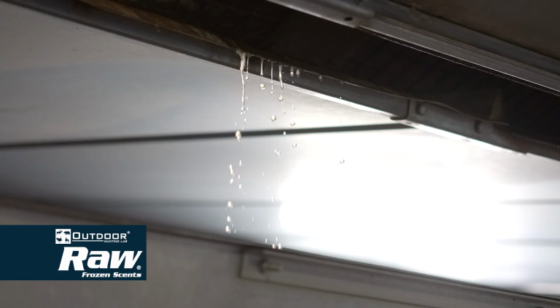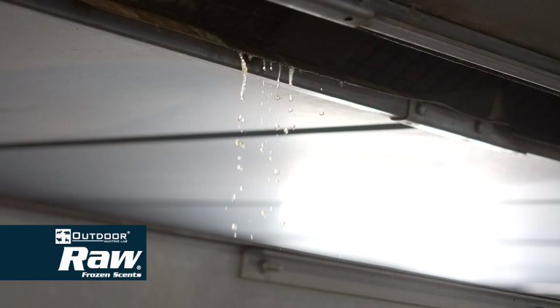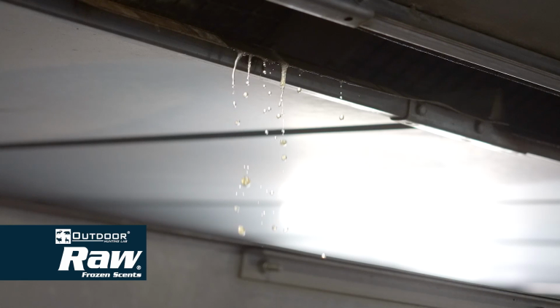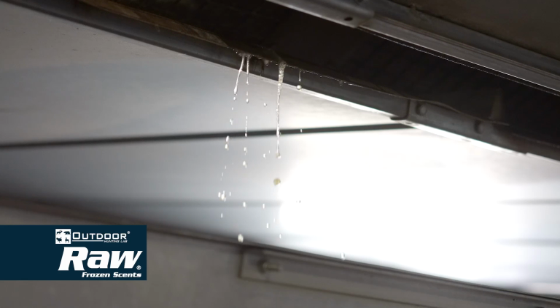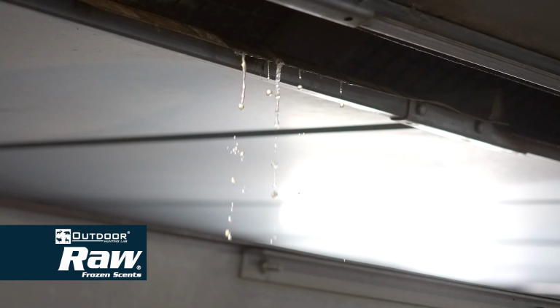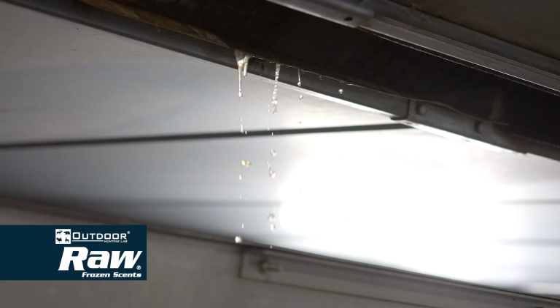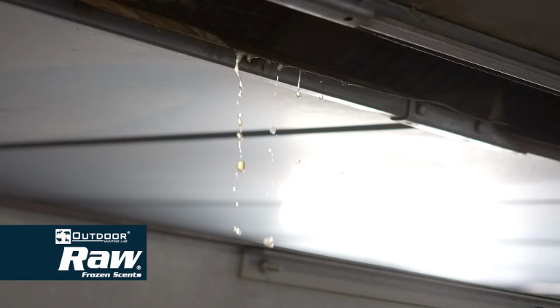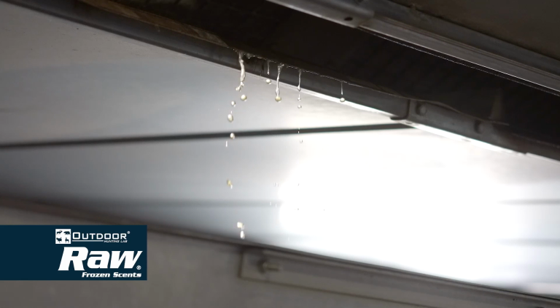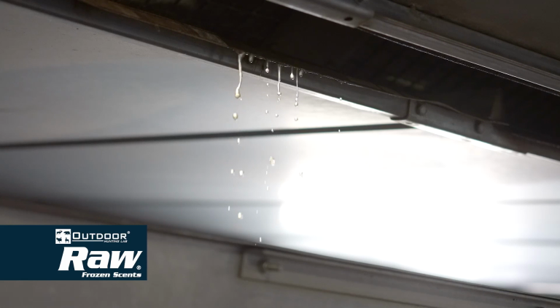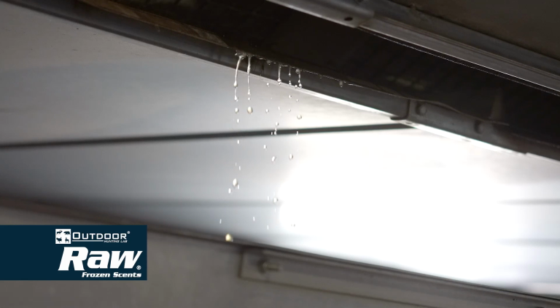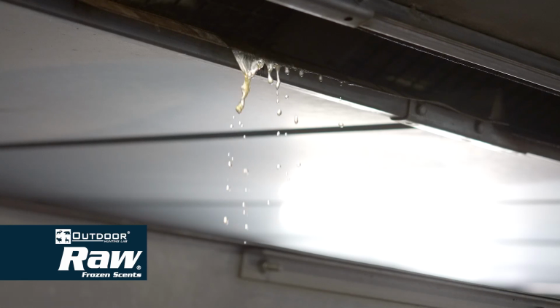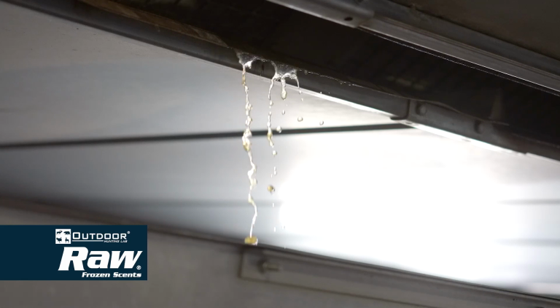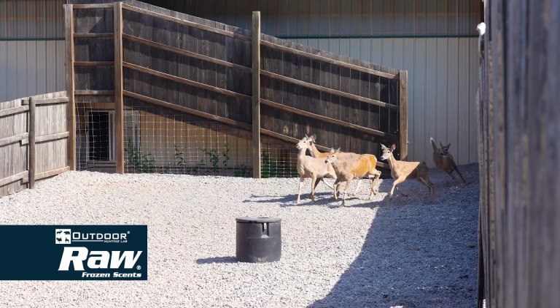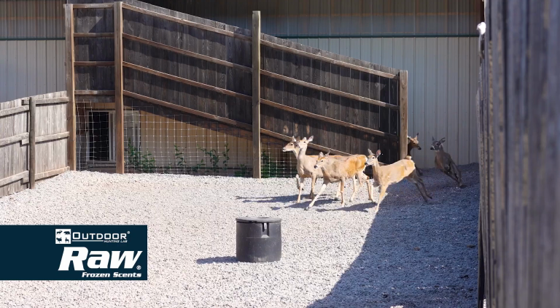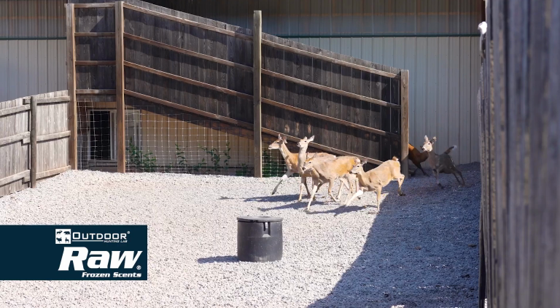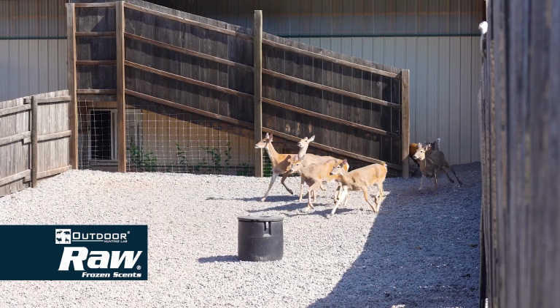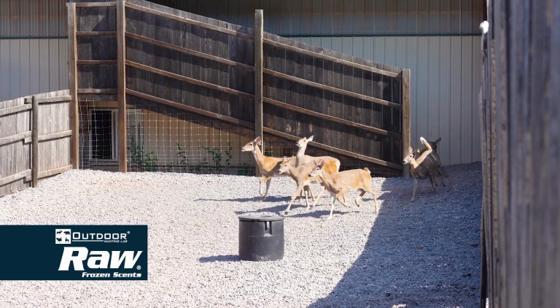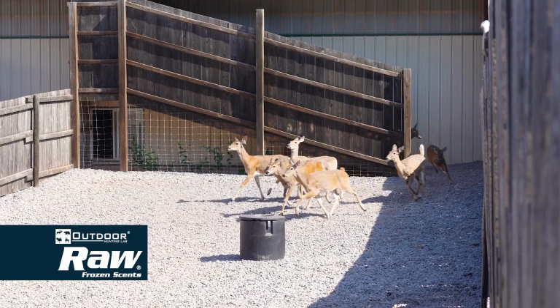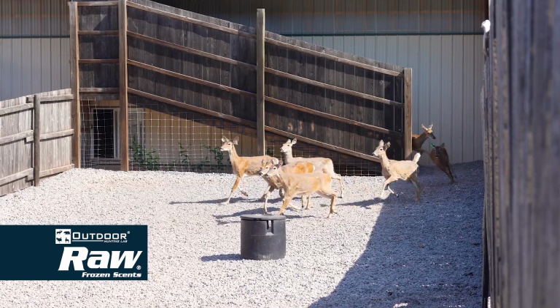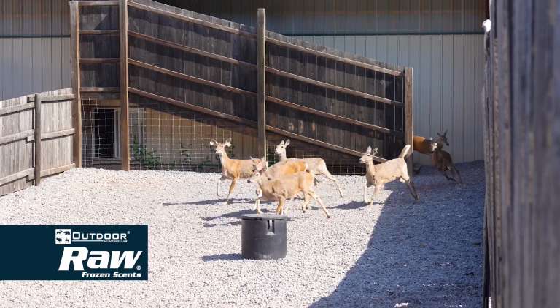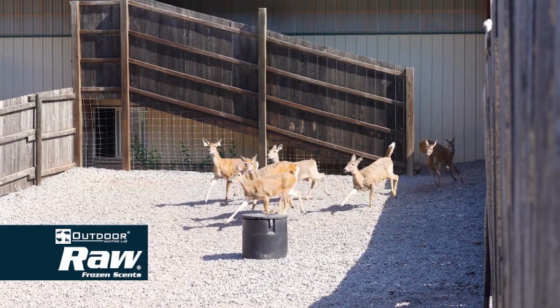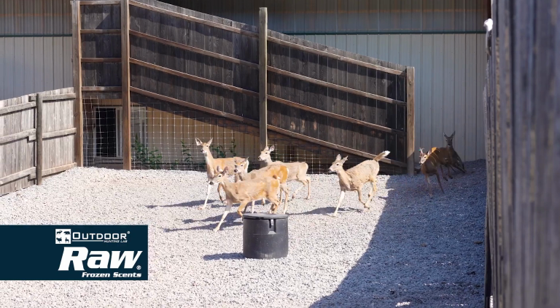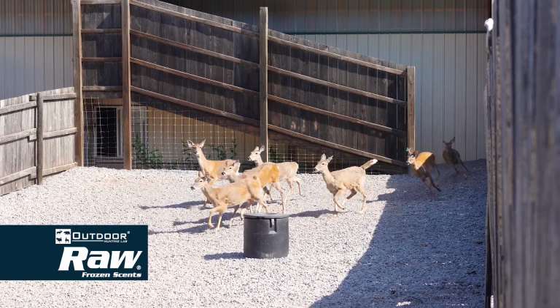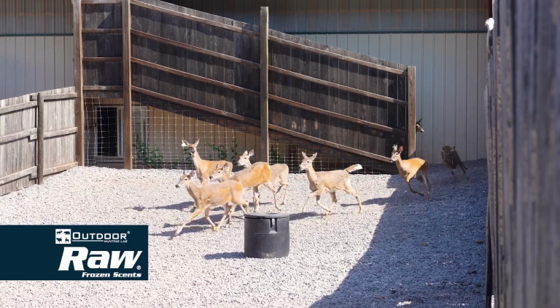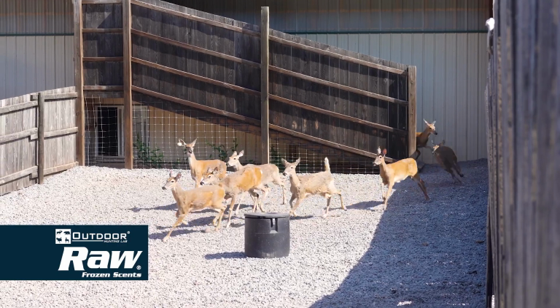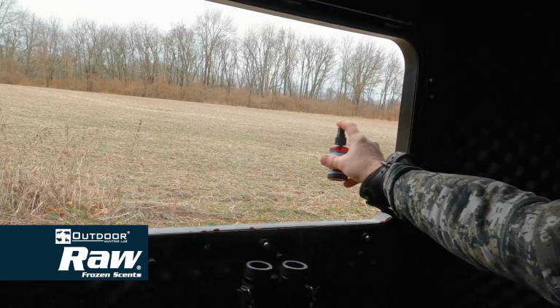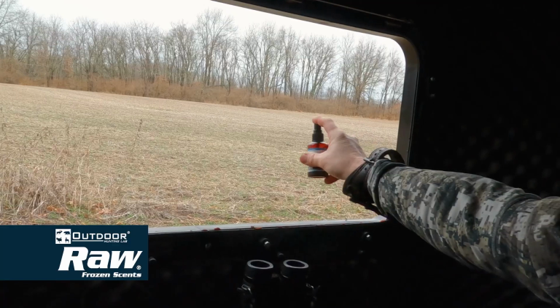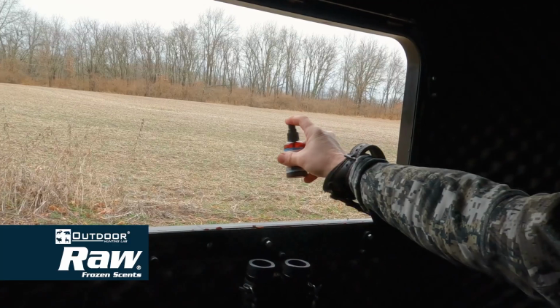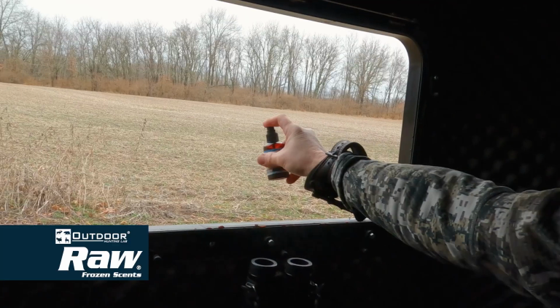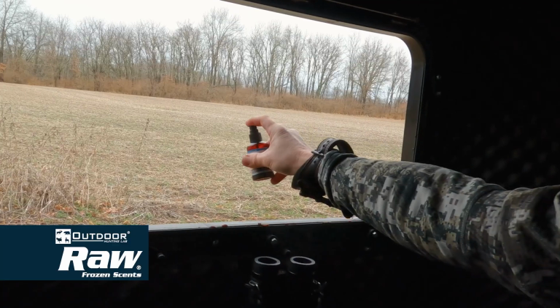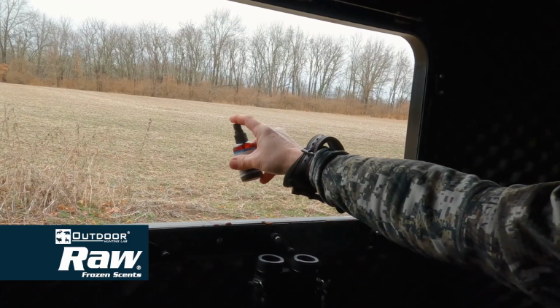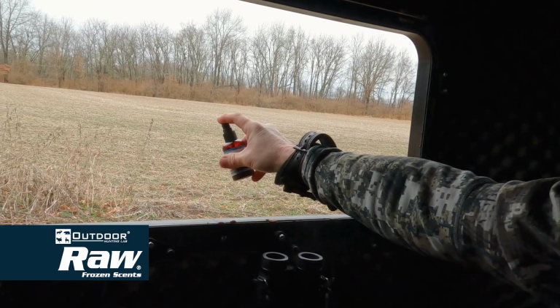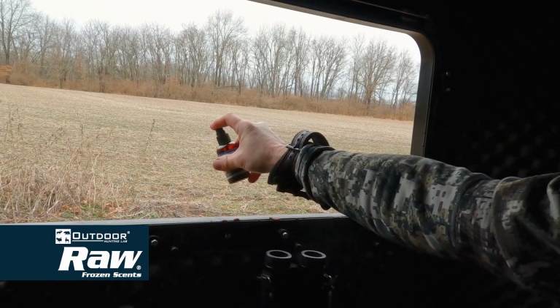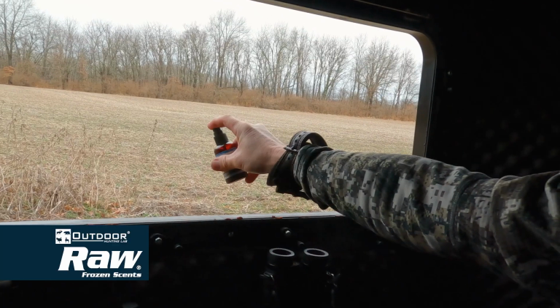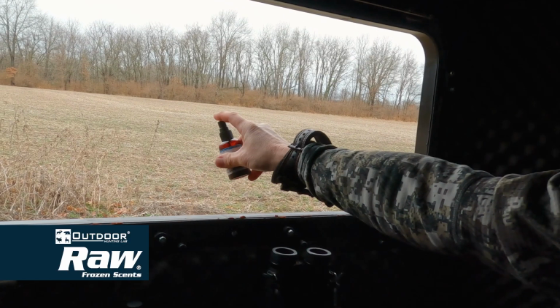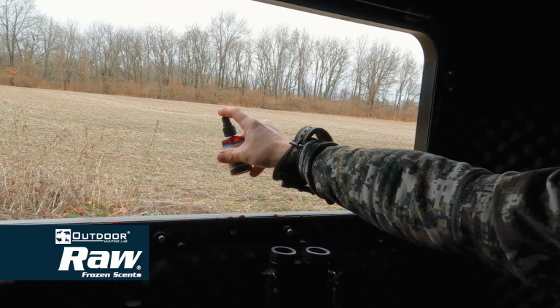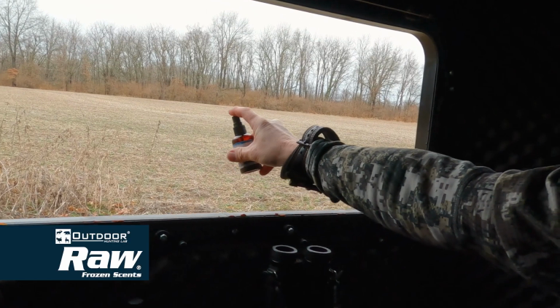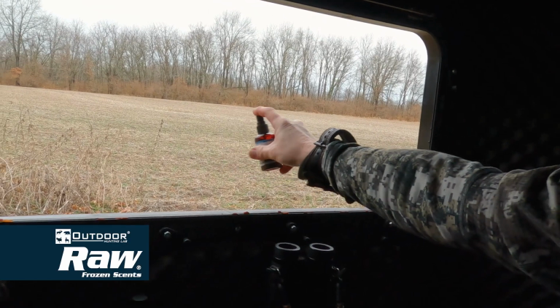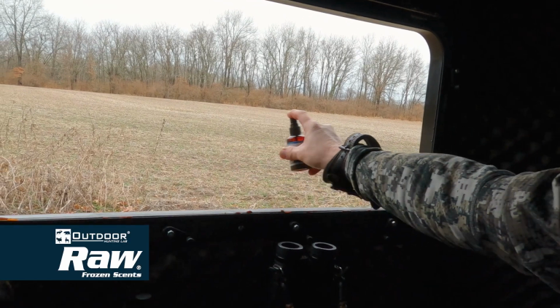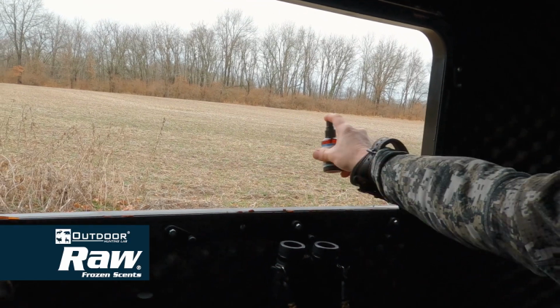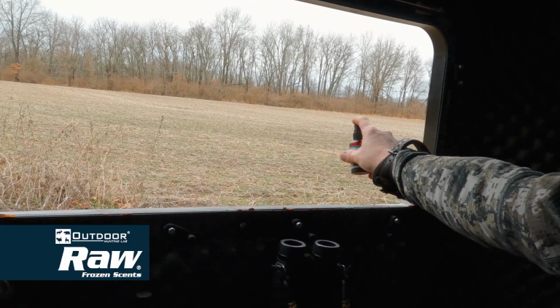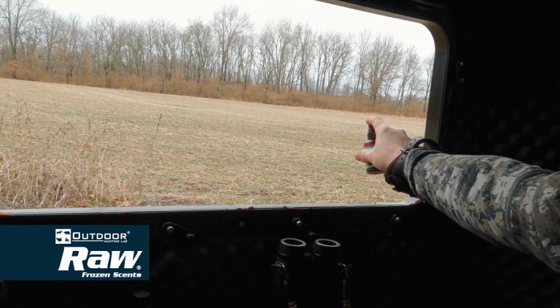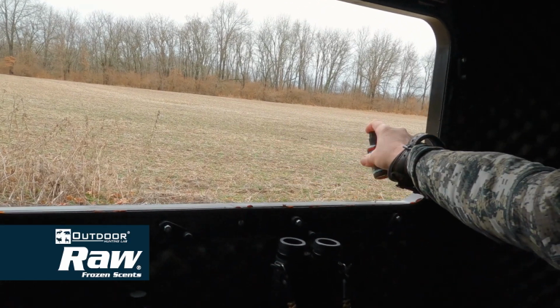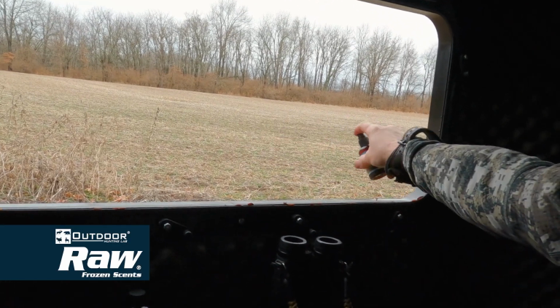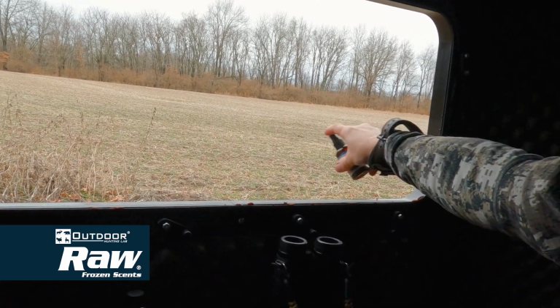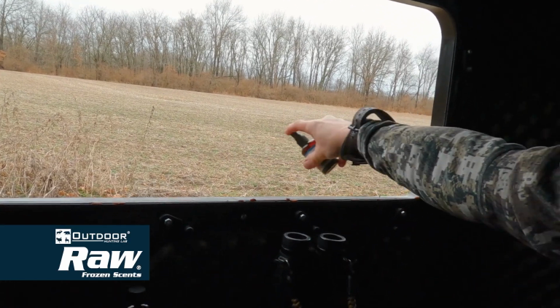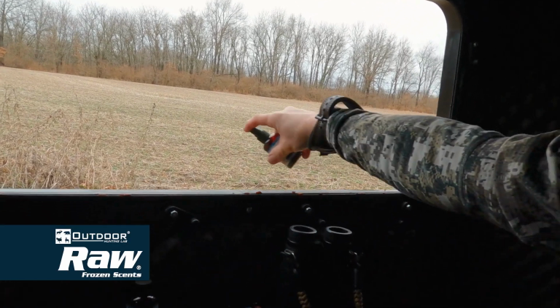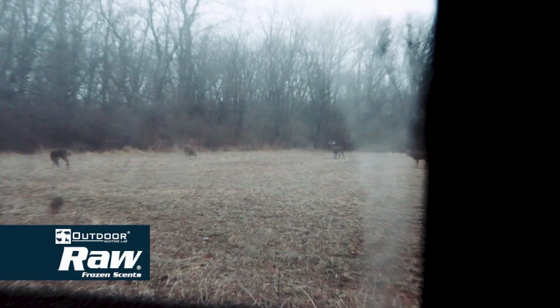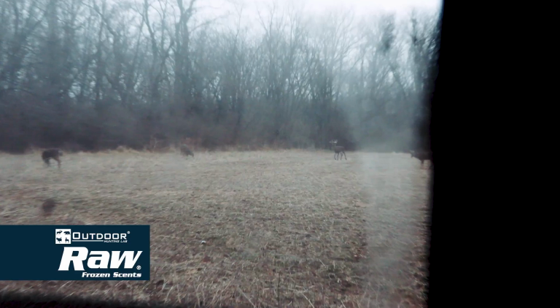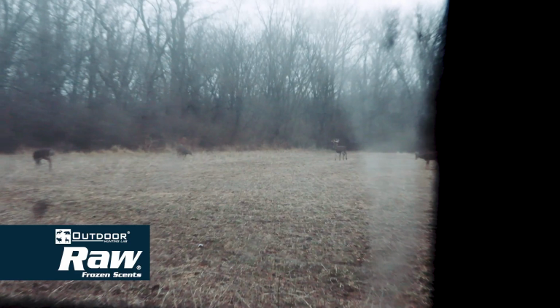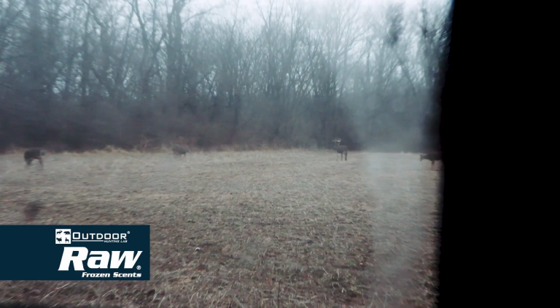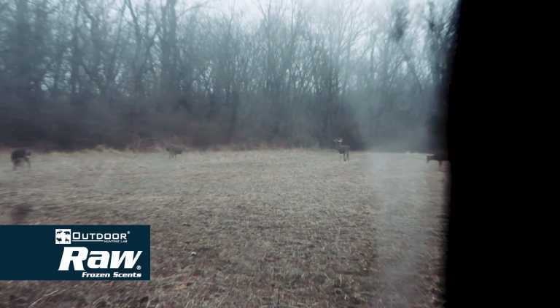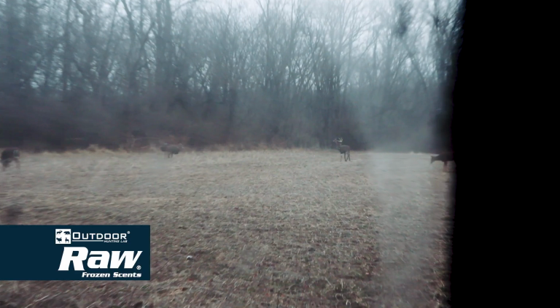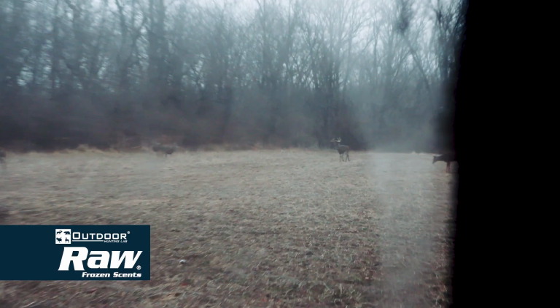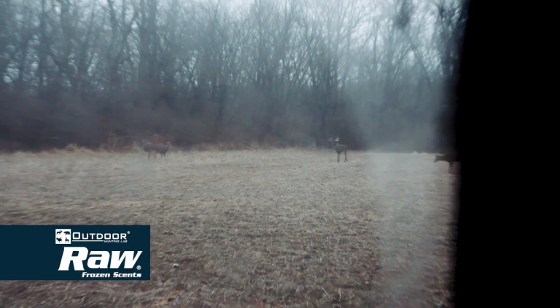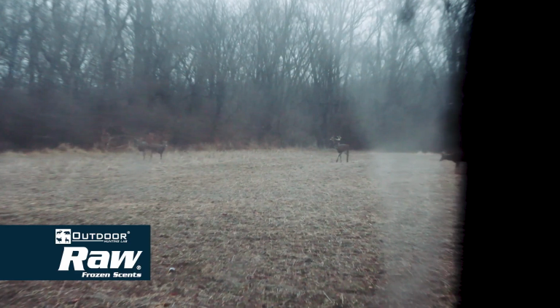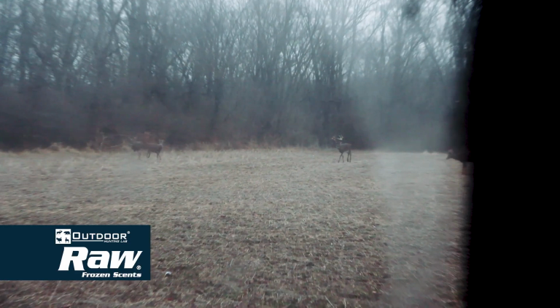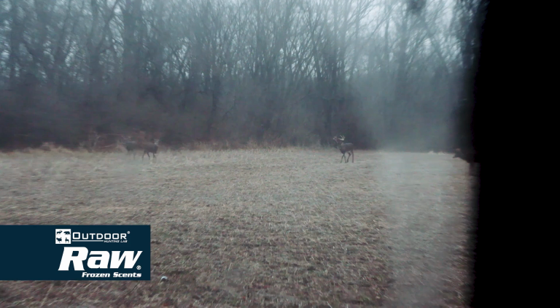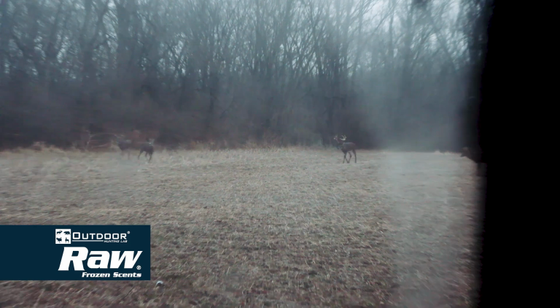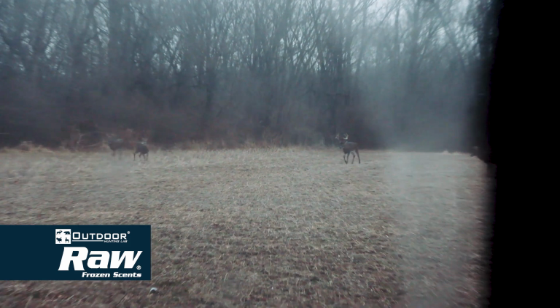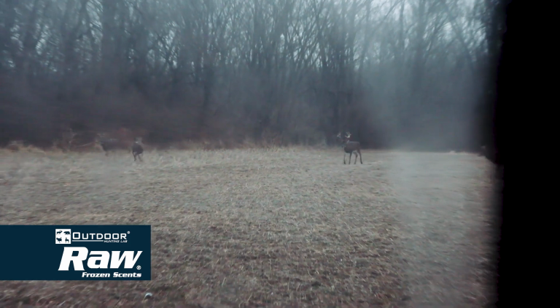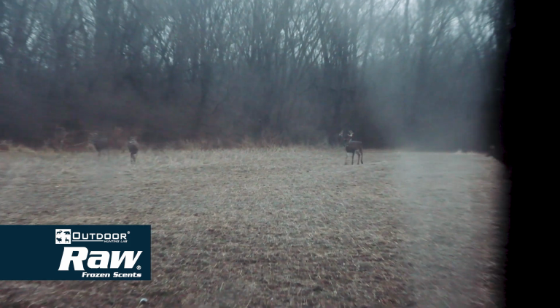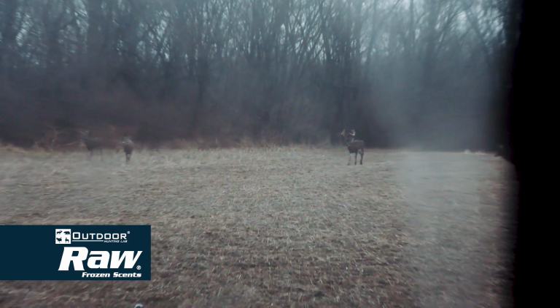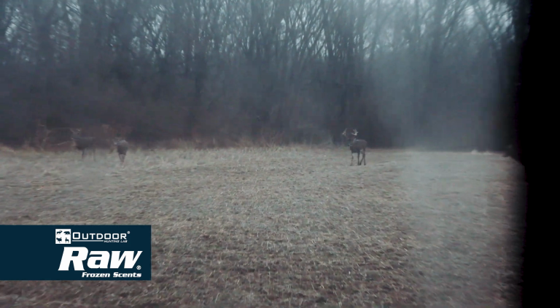Here at Rawl Frozen Scents, it's all about providing you with fresh, pure, undiluted deer urine that's just plain effective.